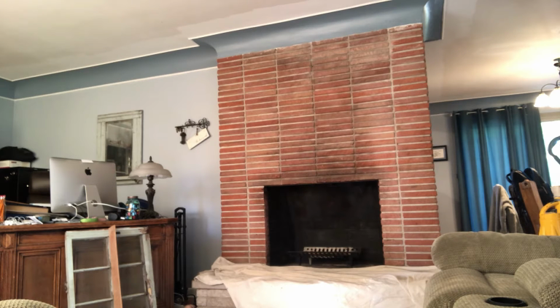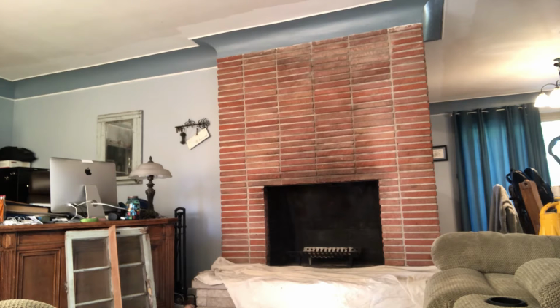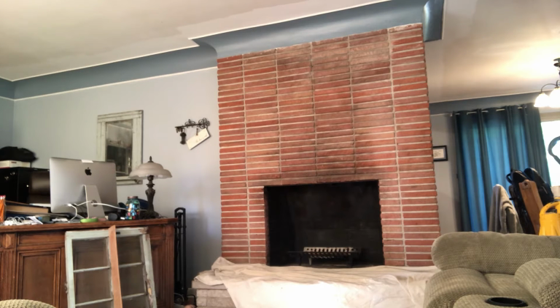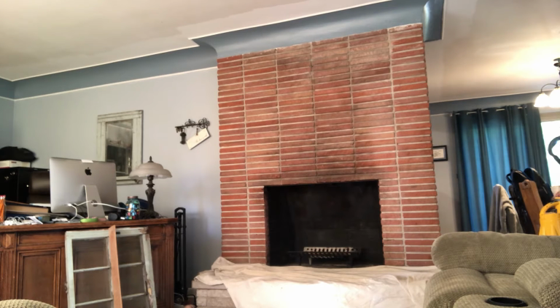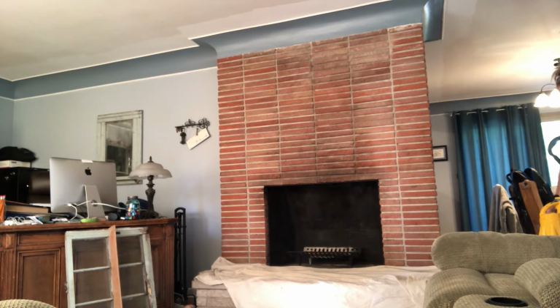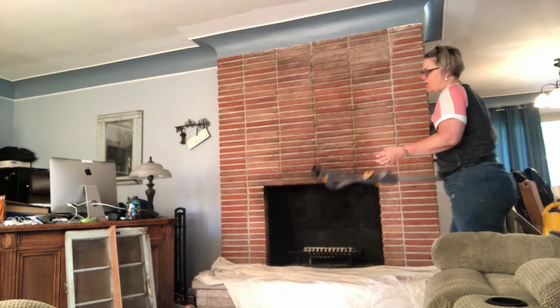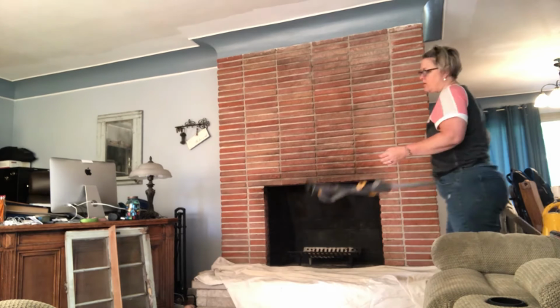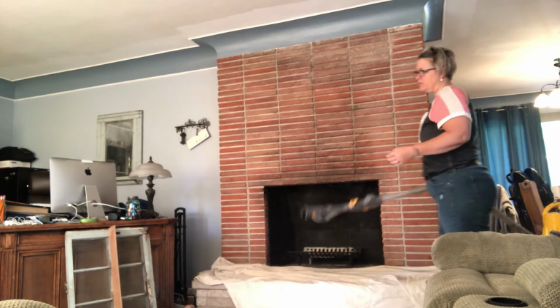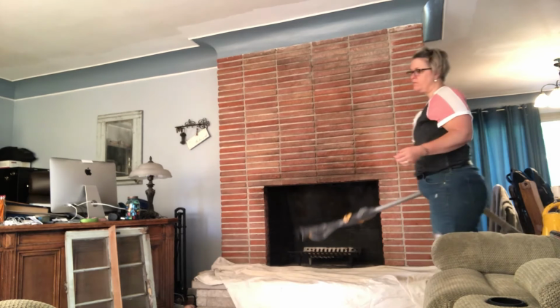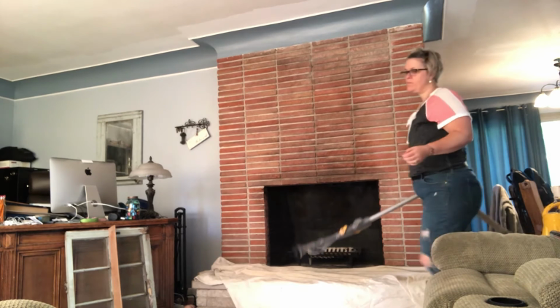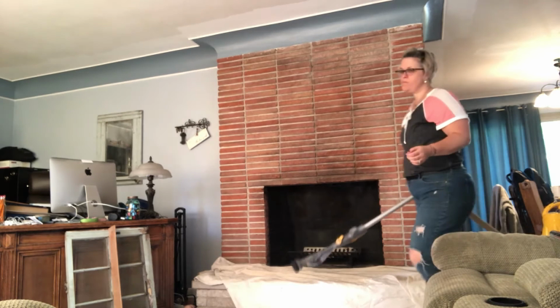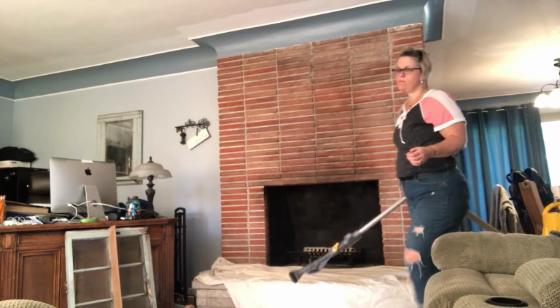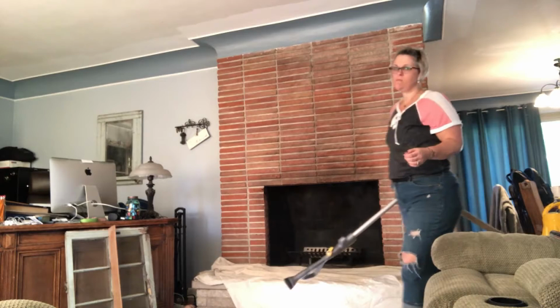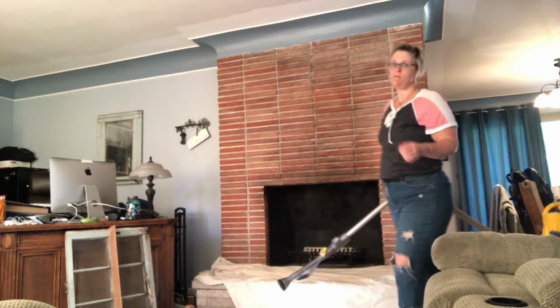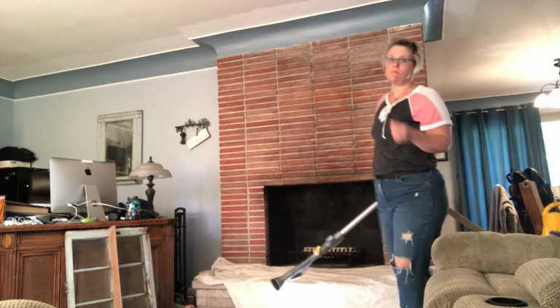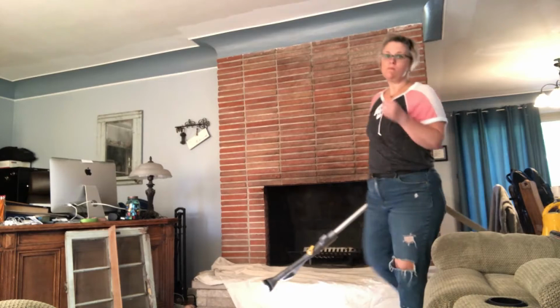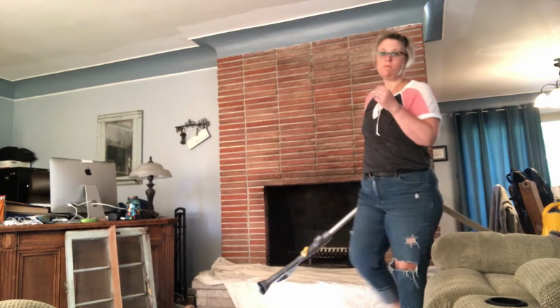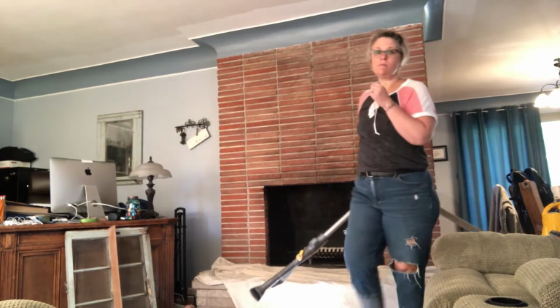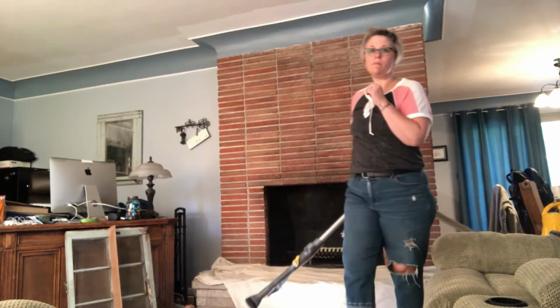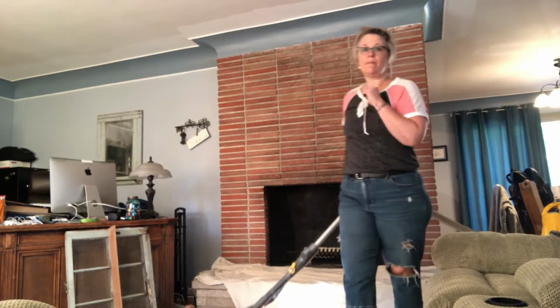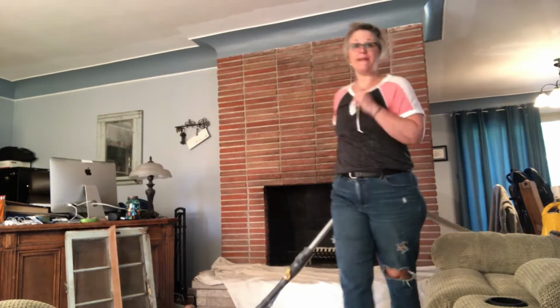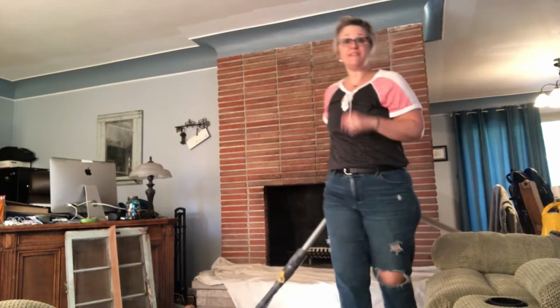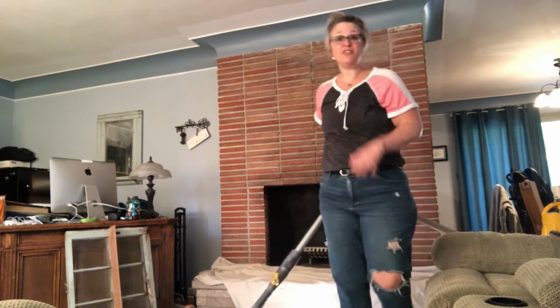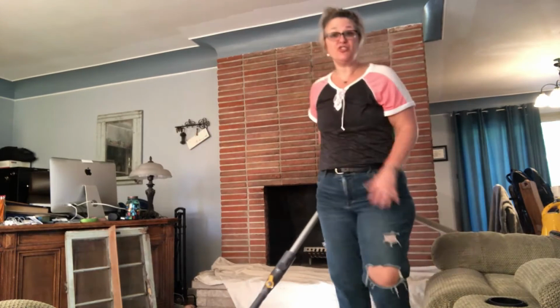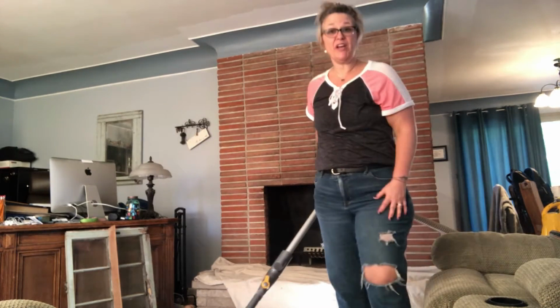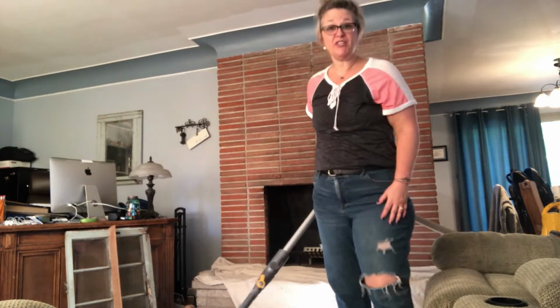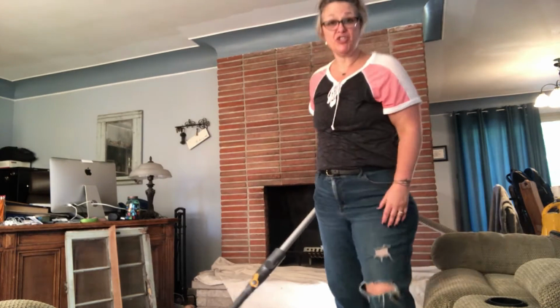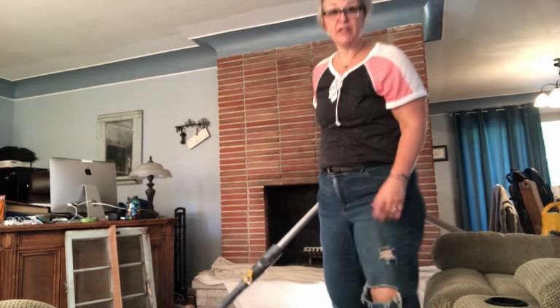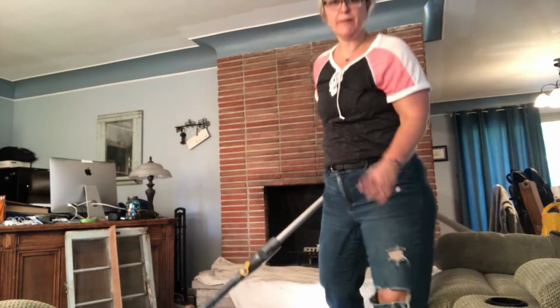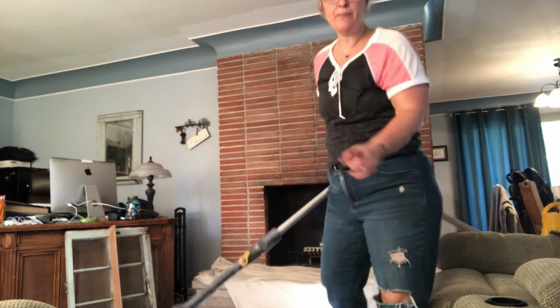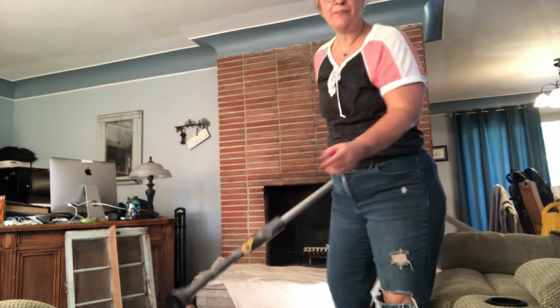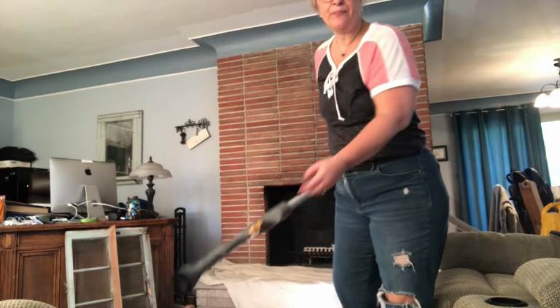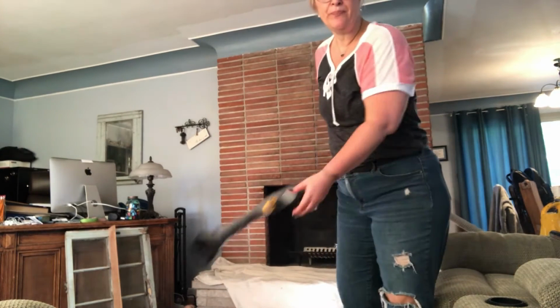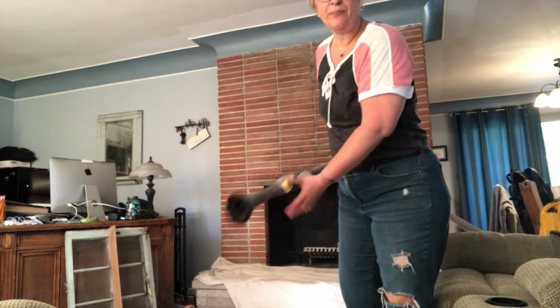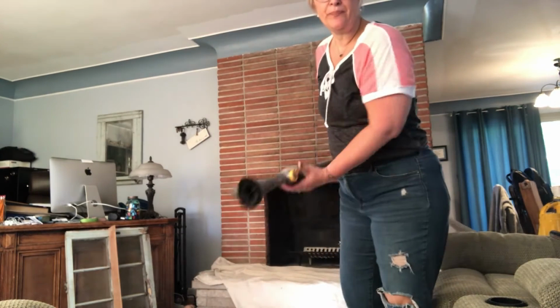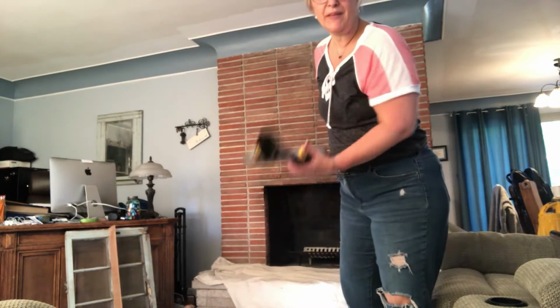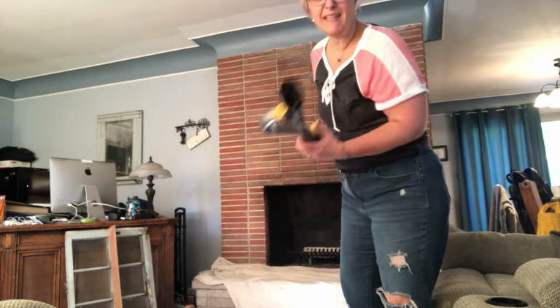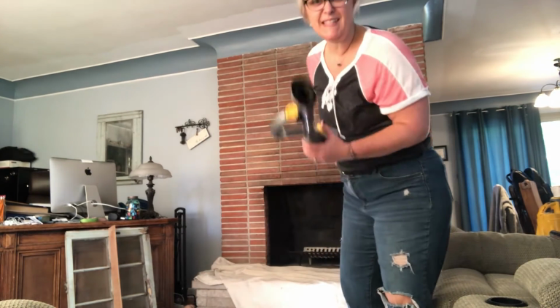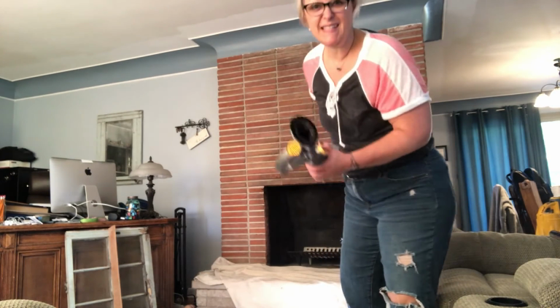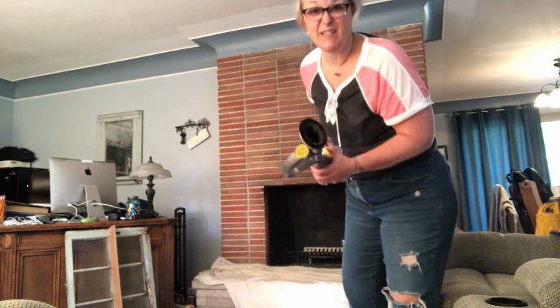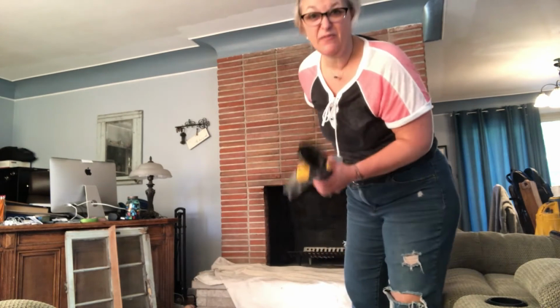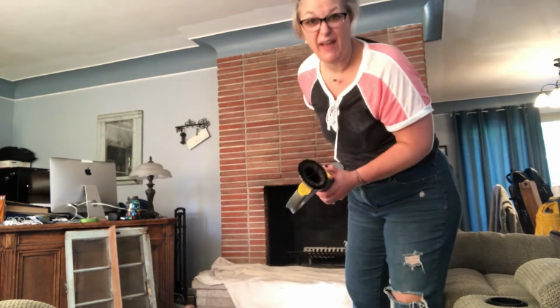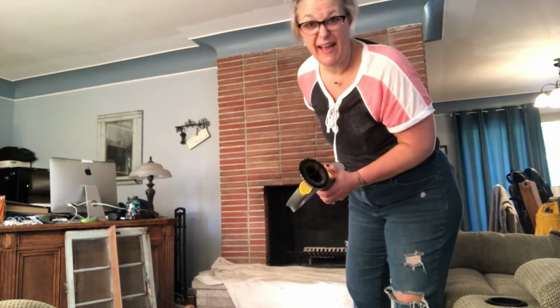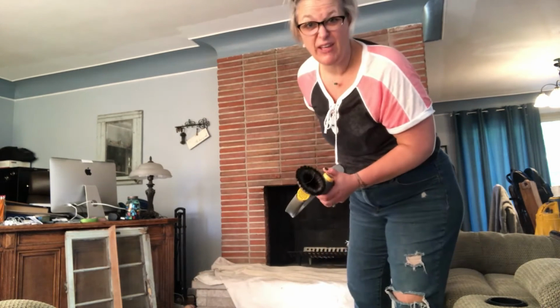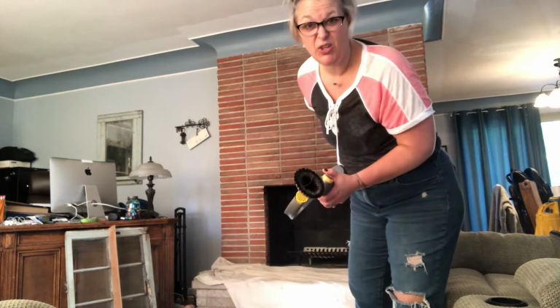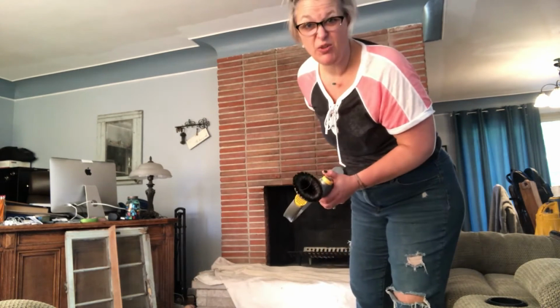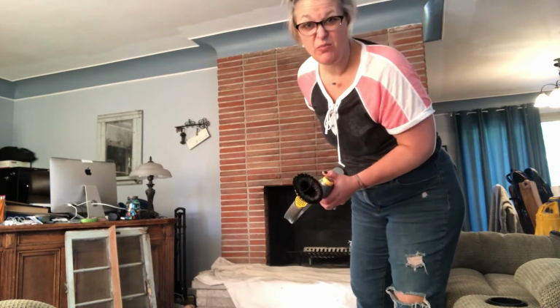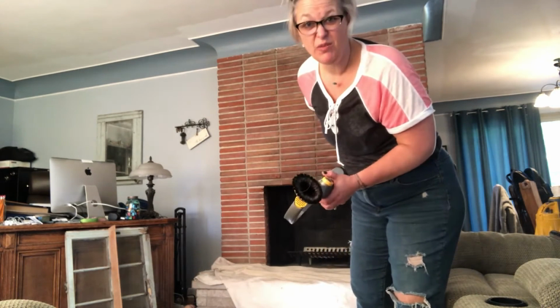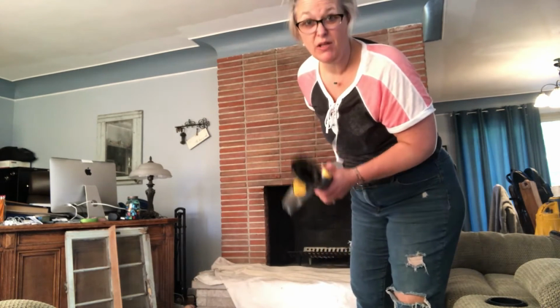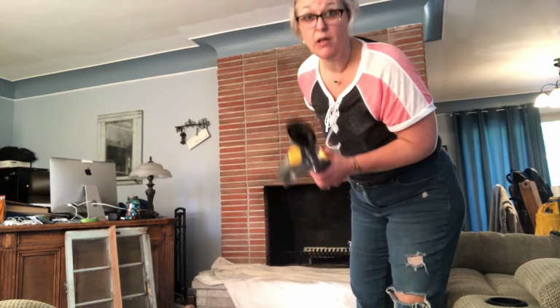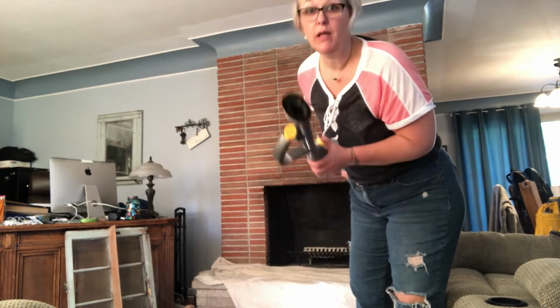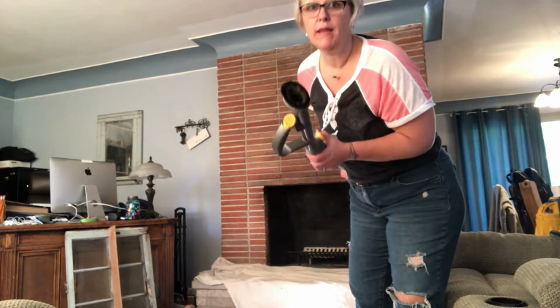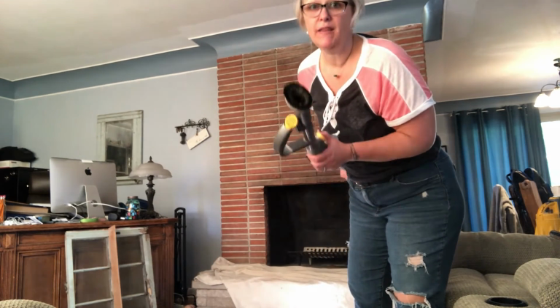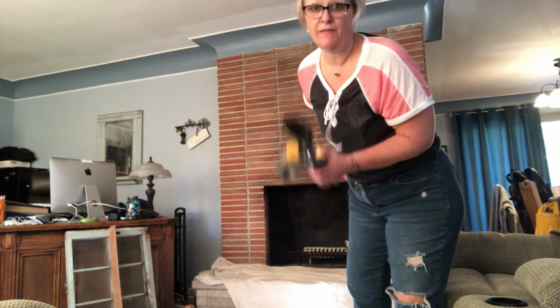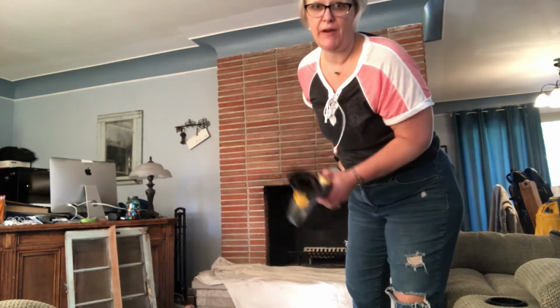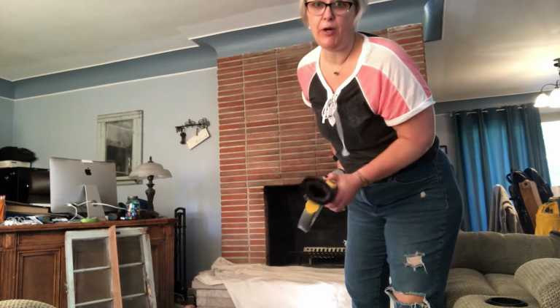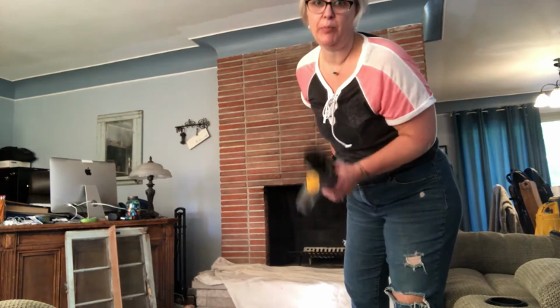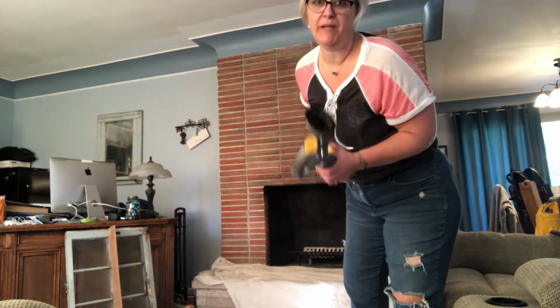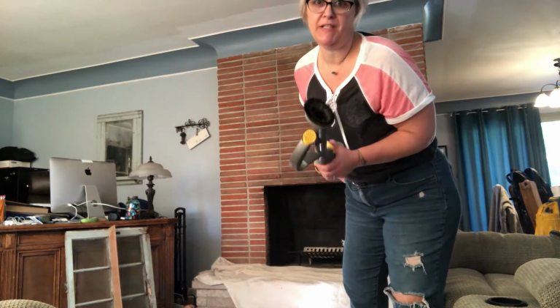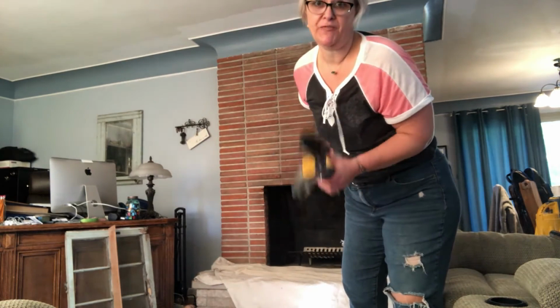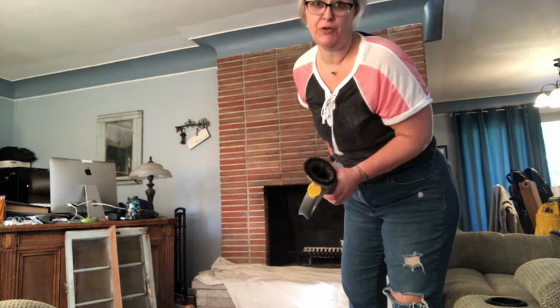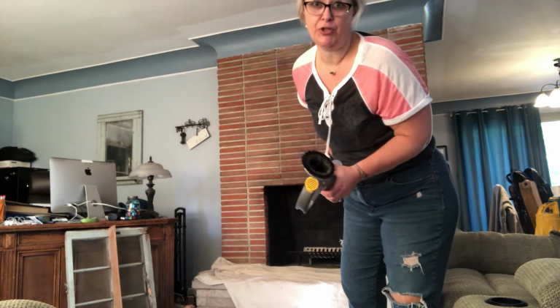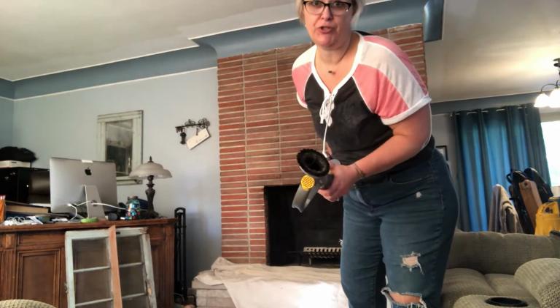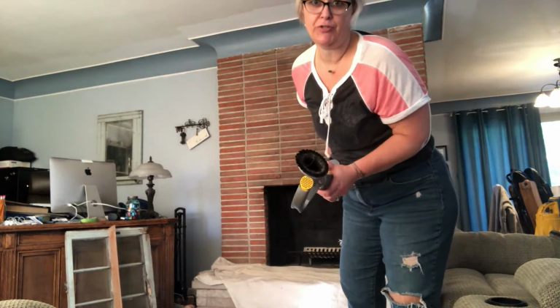My suggestion is to vacuum the fireplace first.